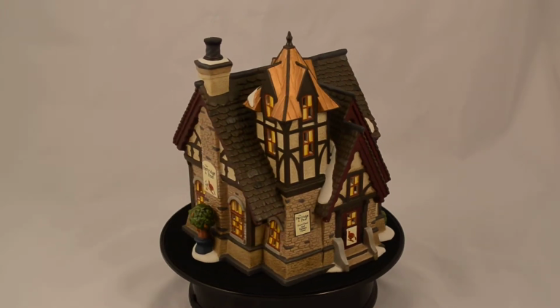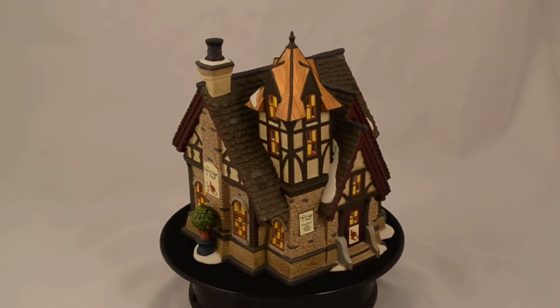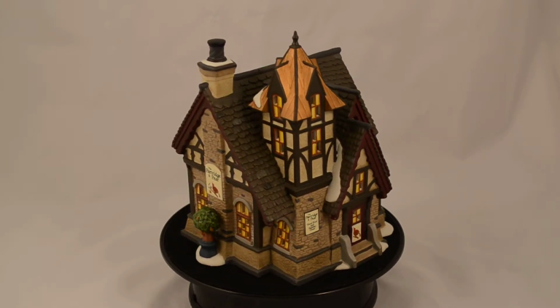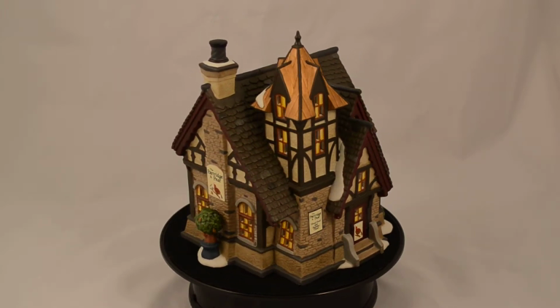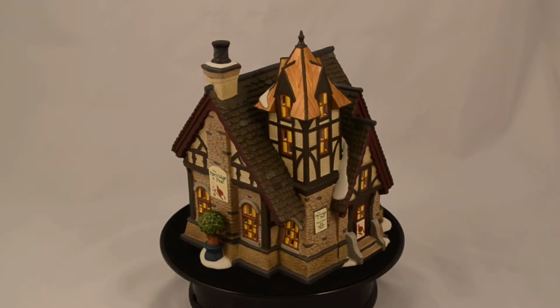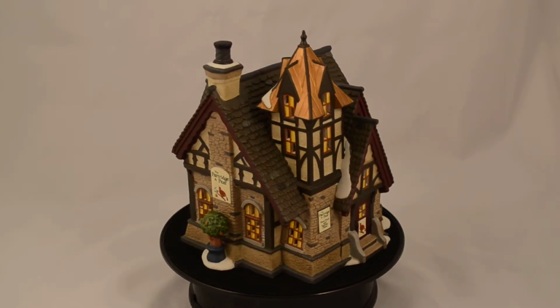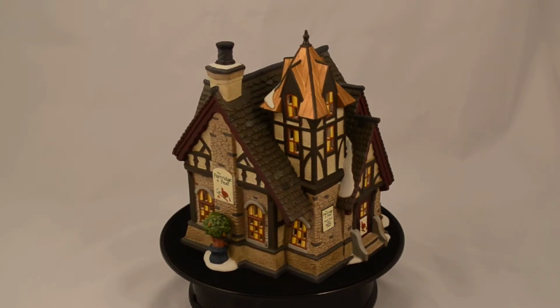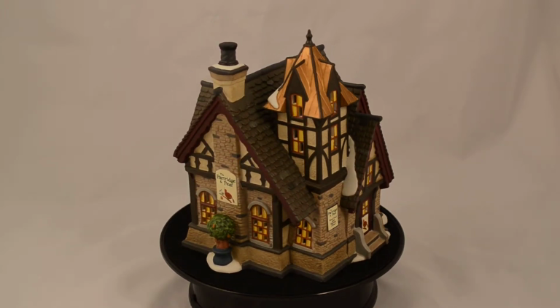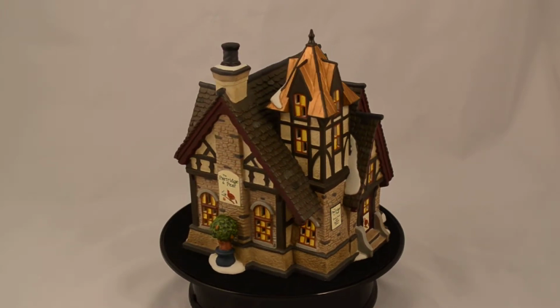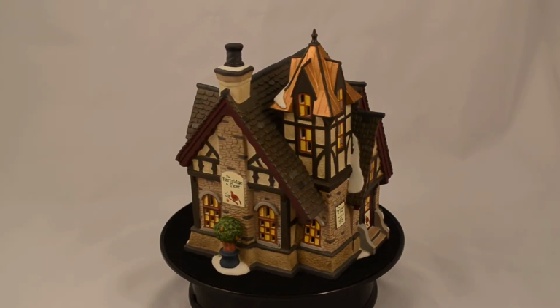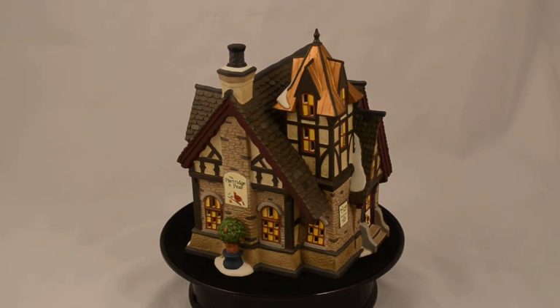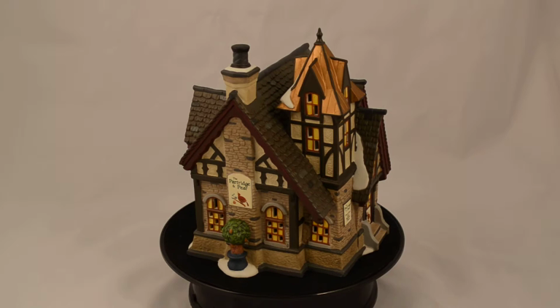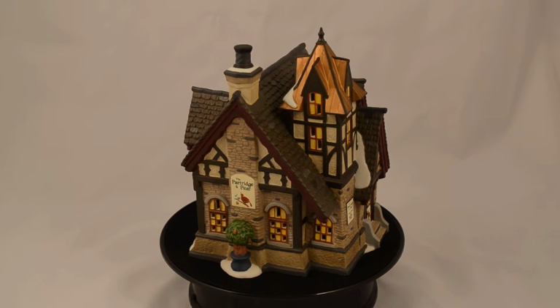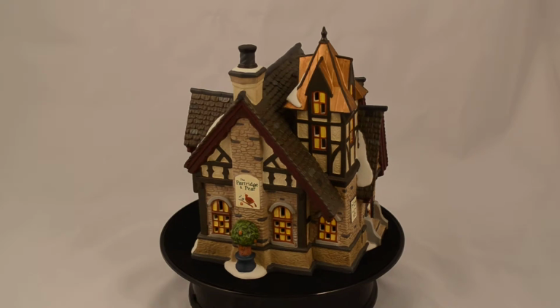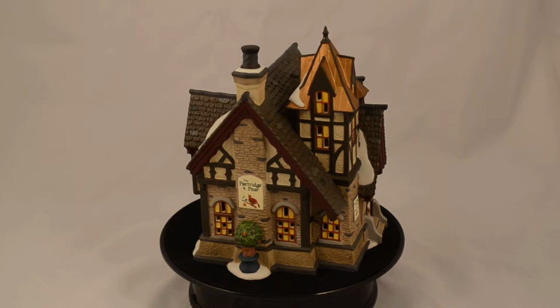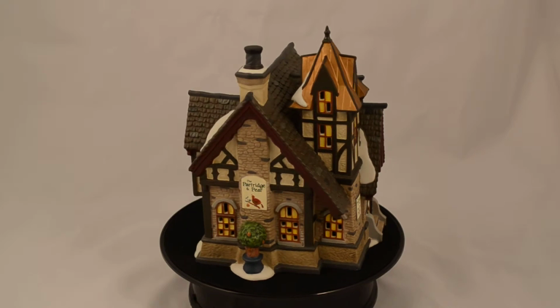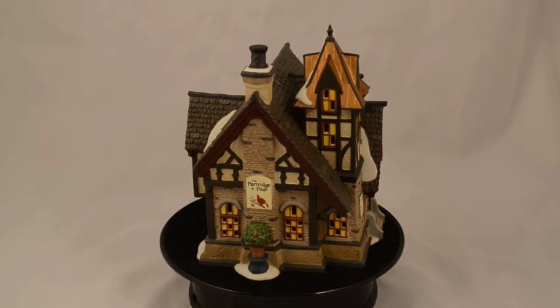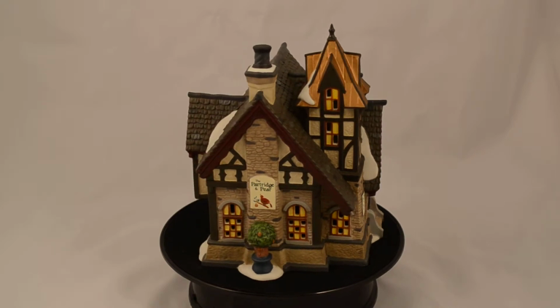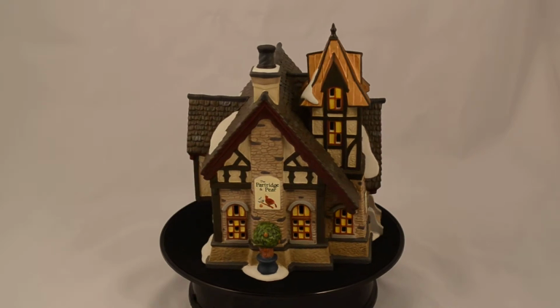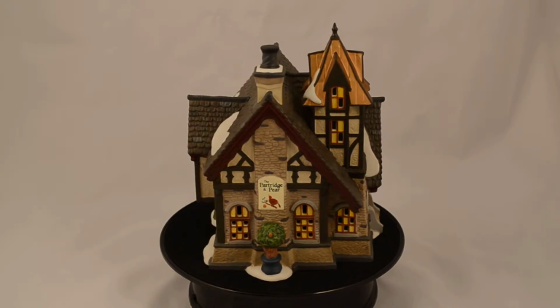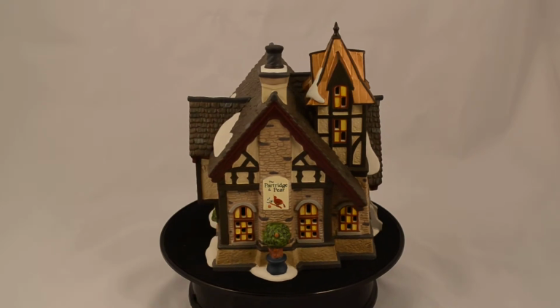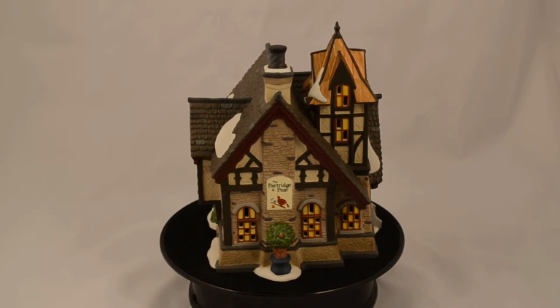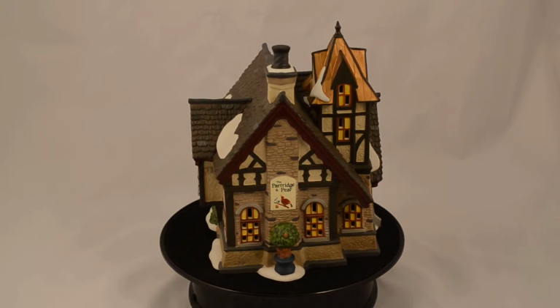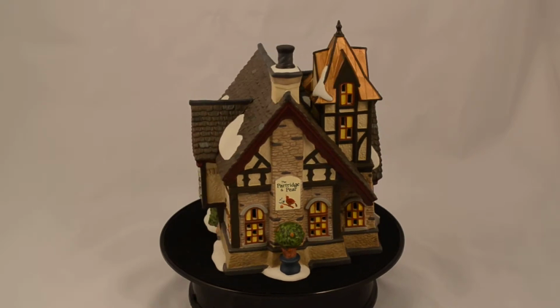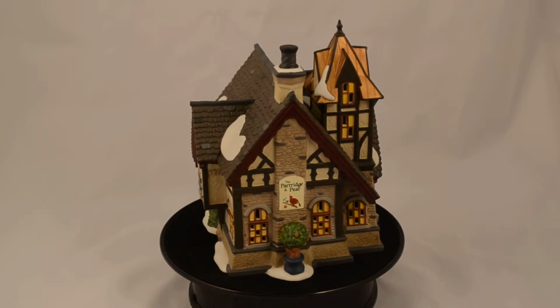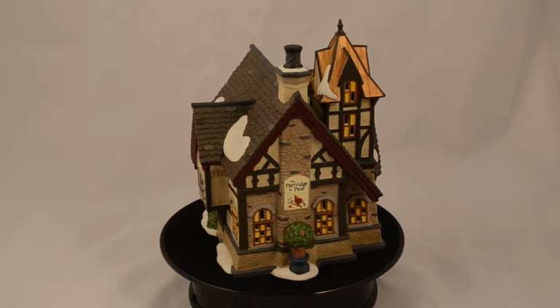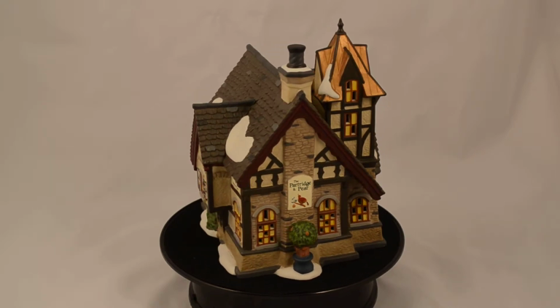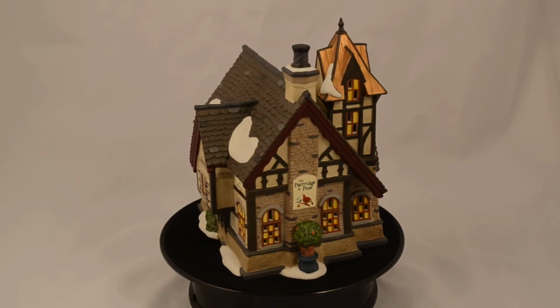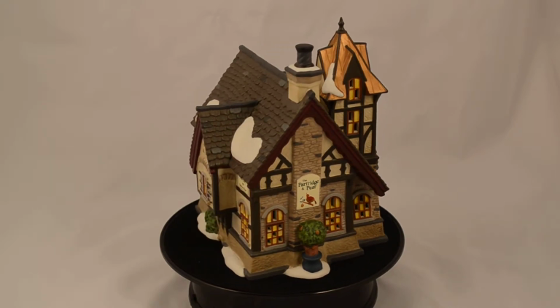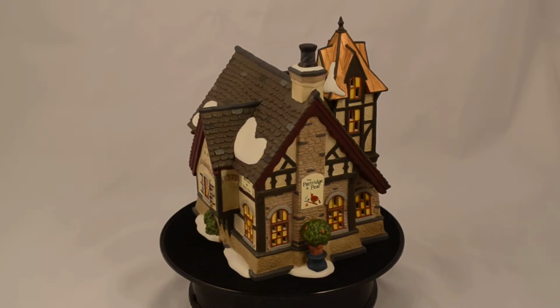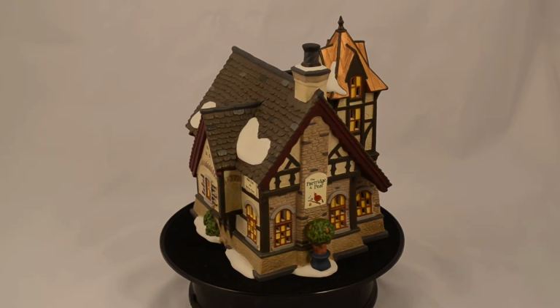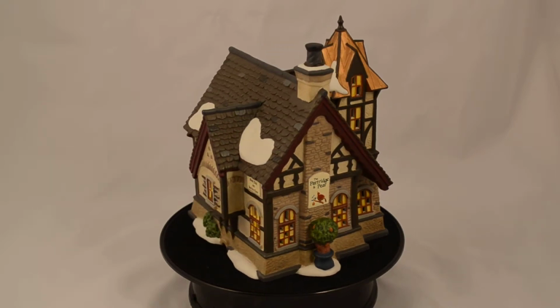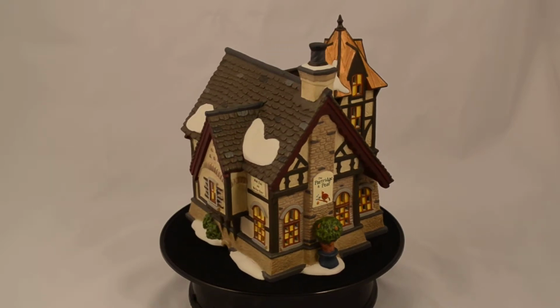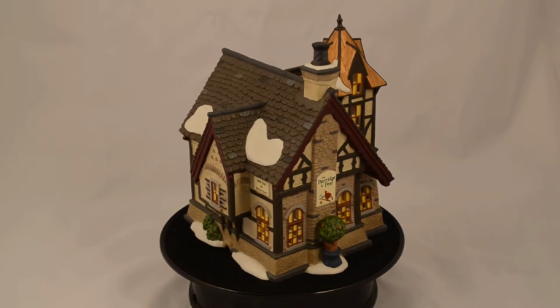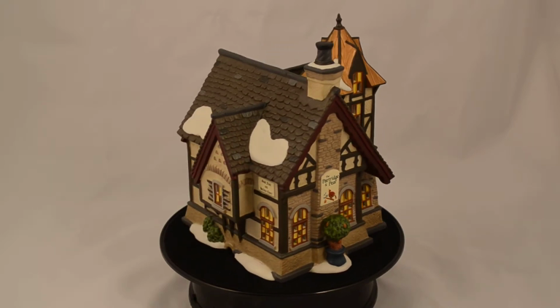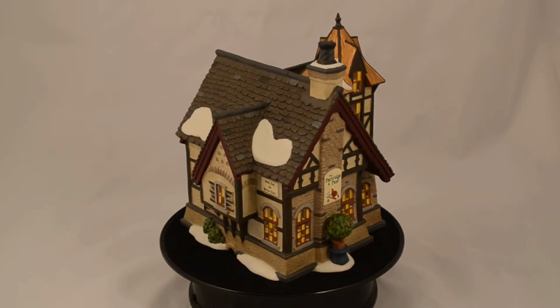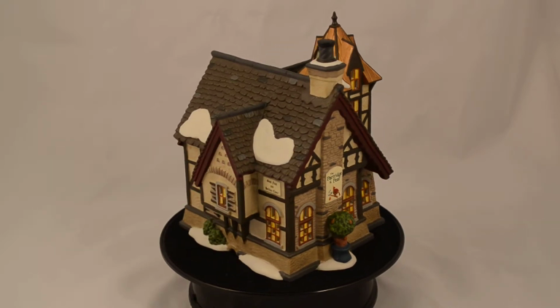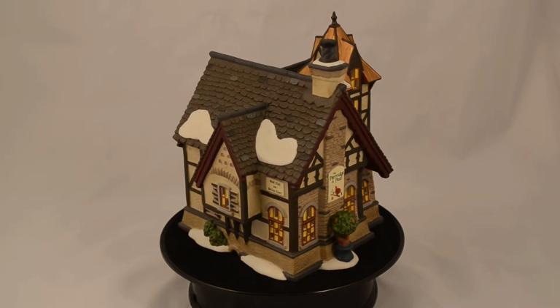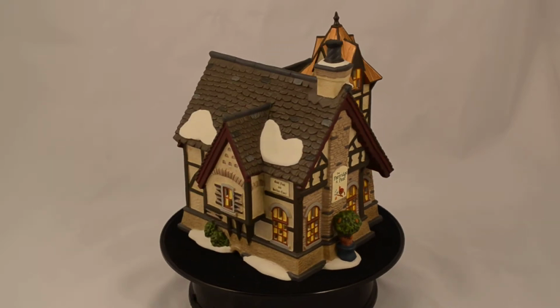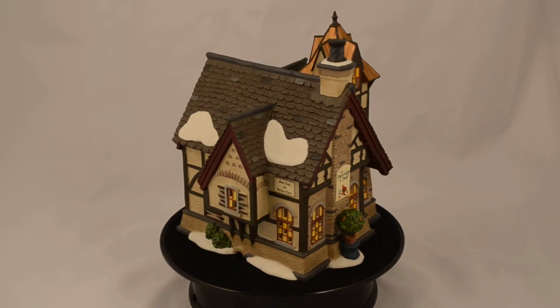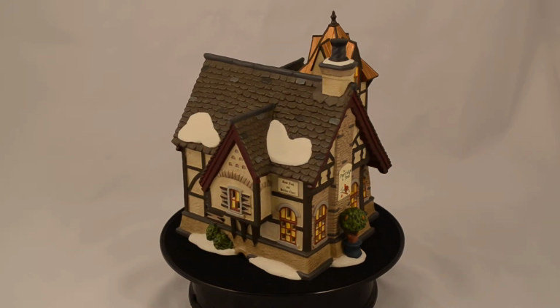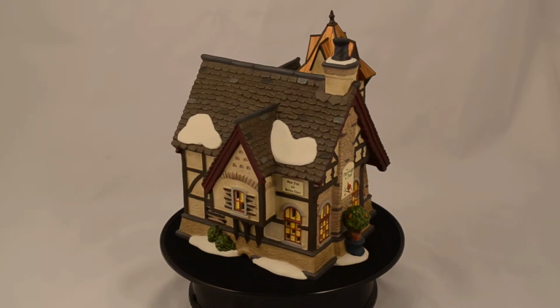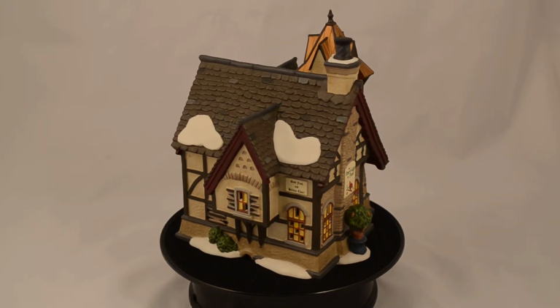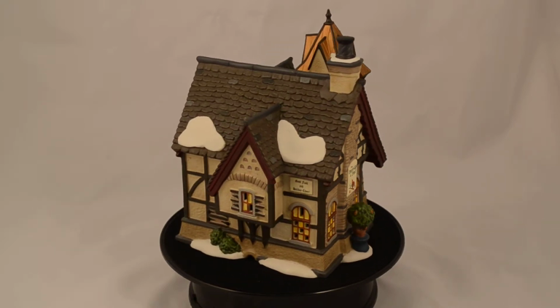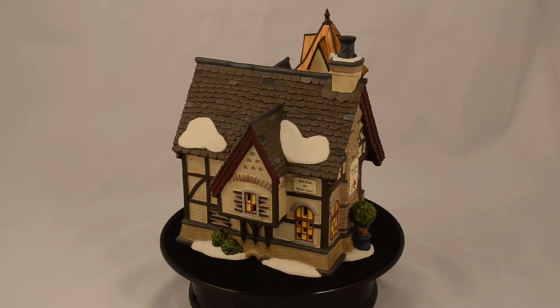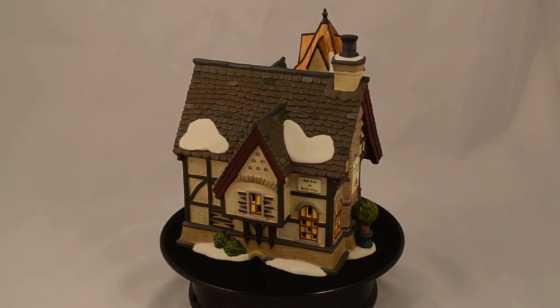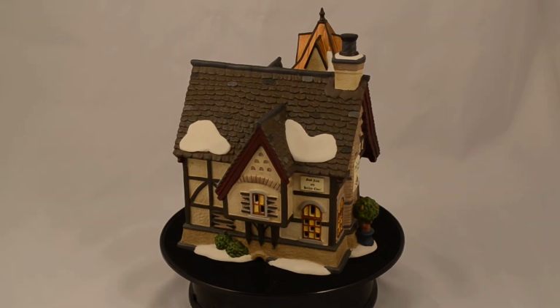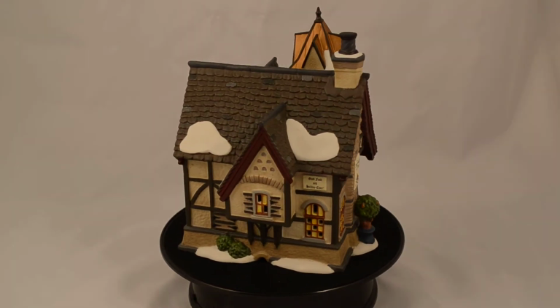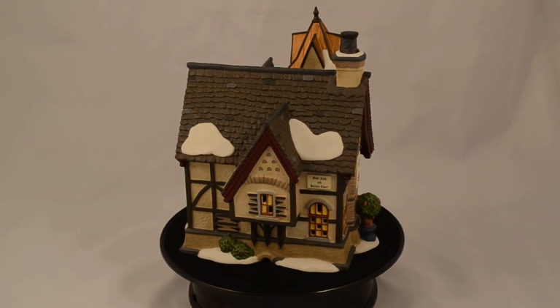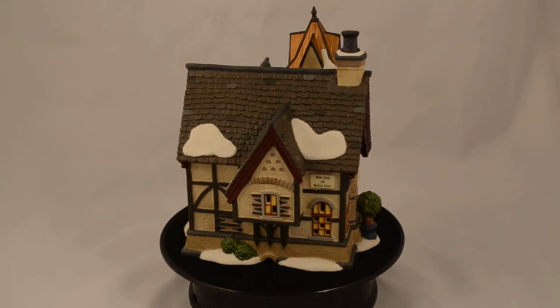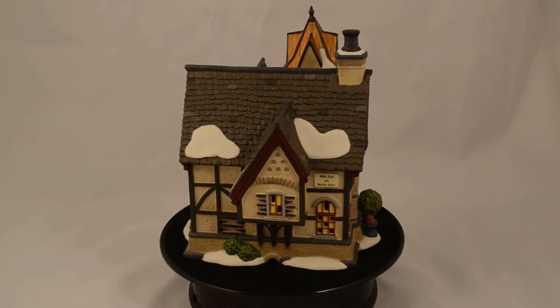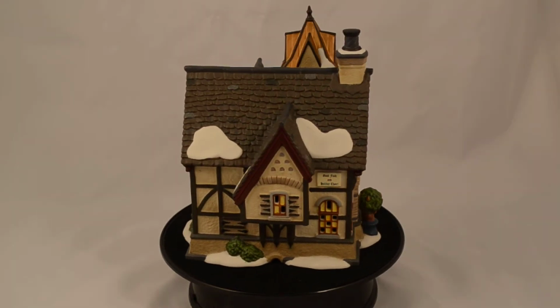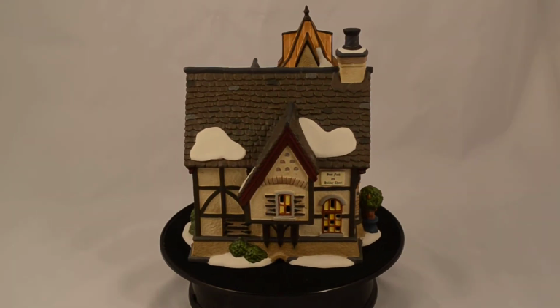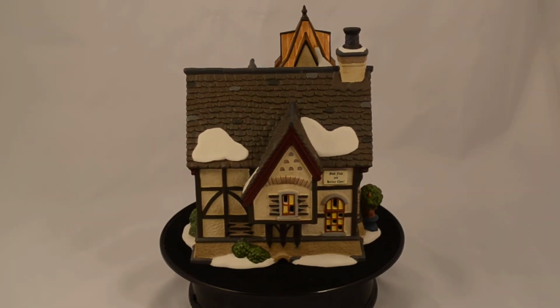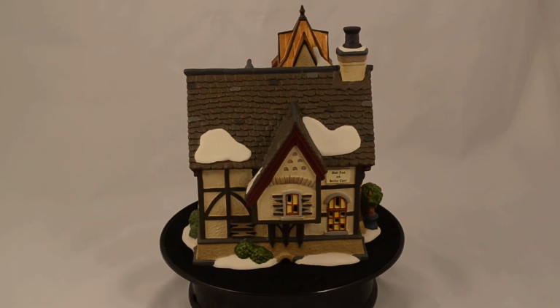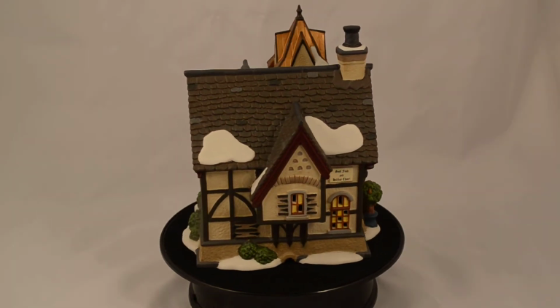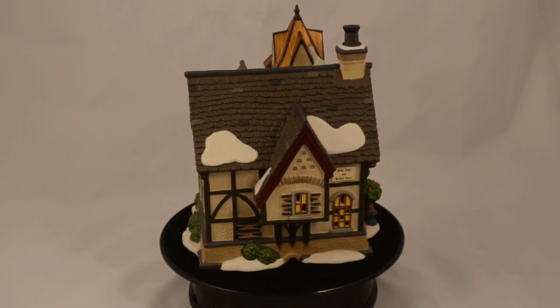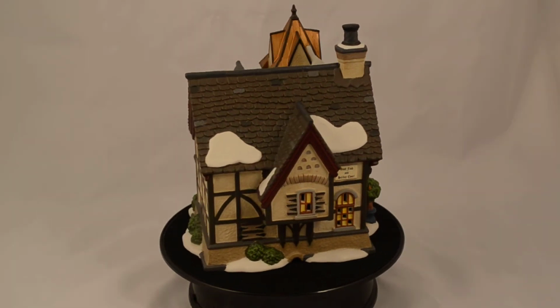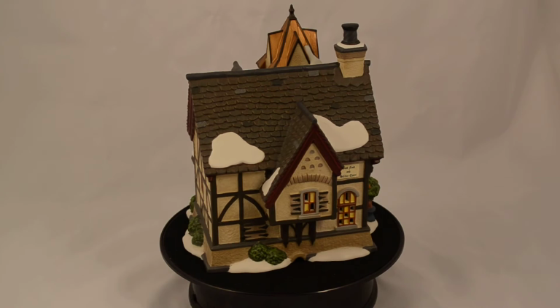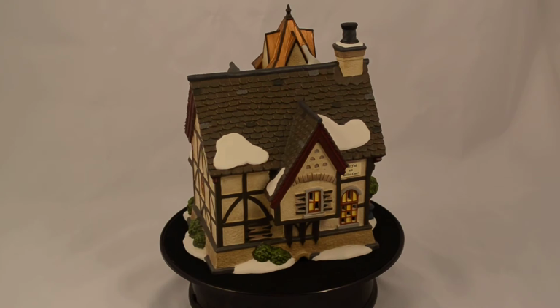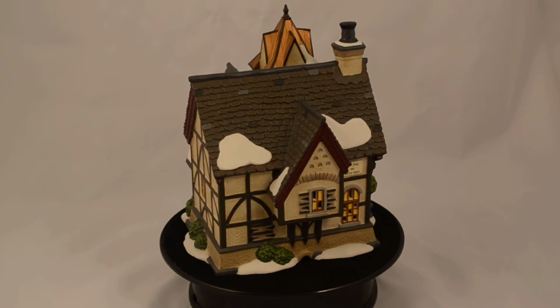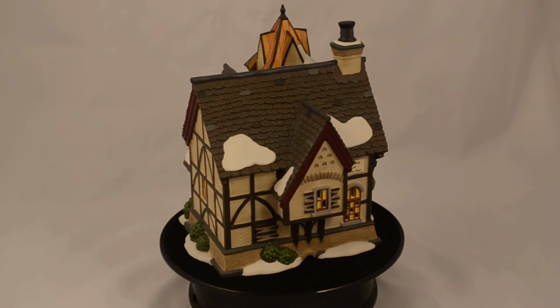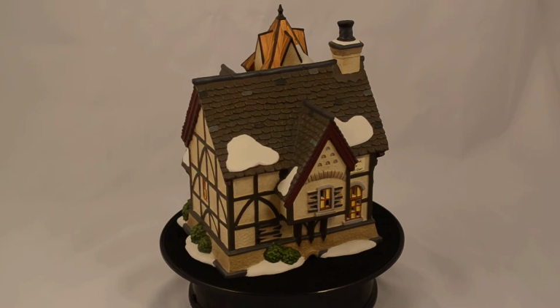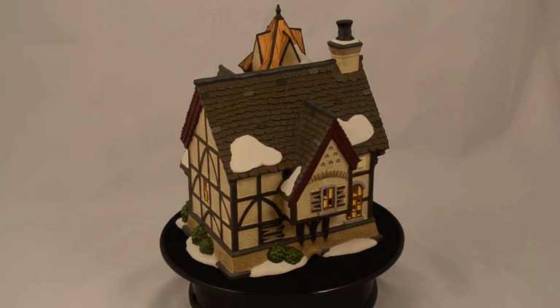The Partridge & Pear is the place for good food and good cheer. Get yours at Department 56 Corner and GiftCollector.com.